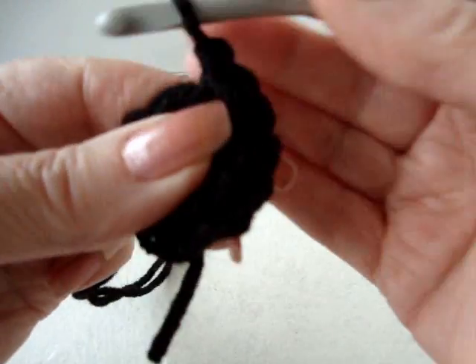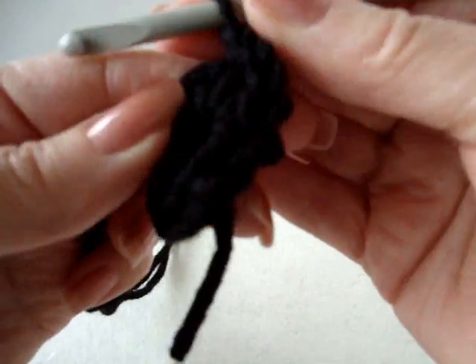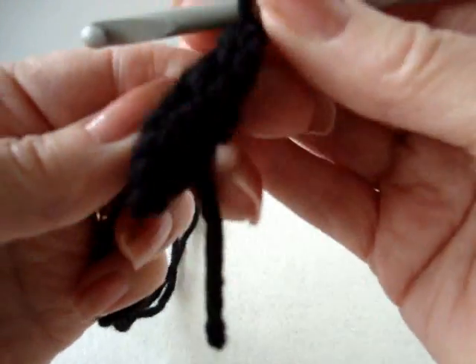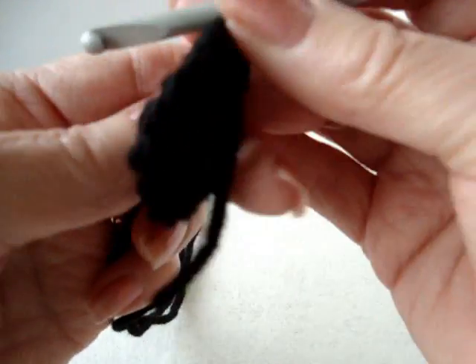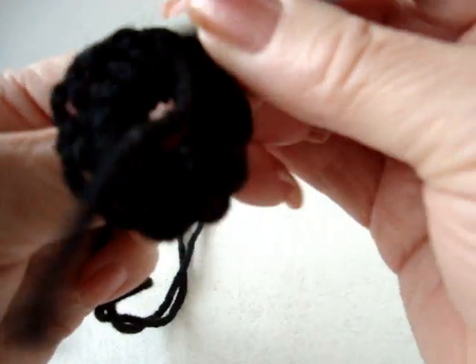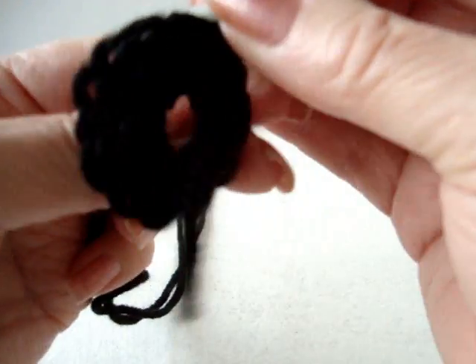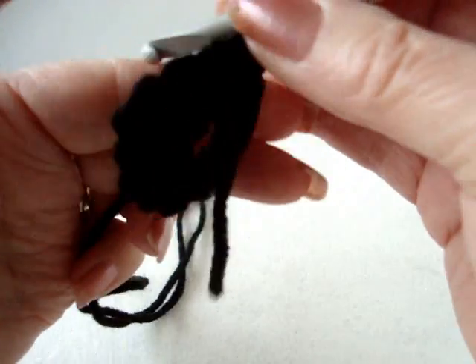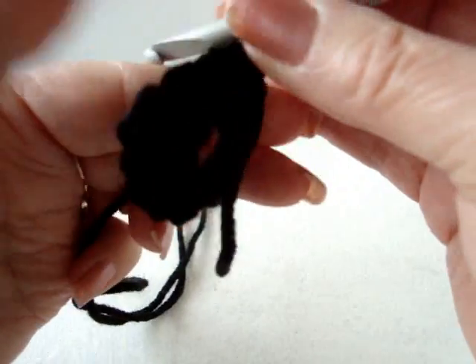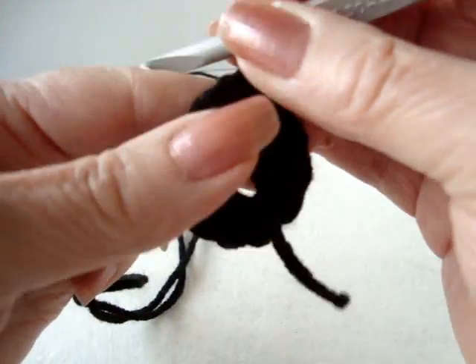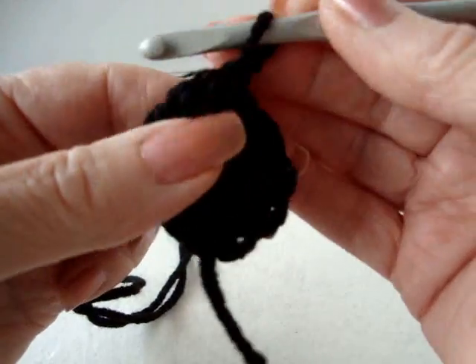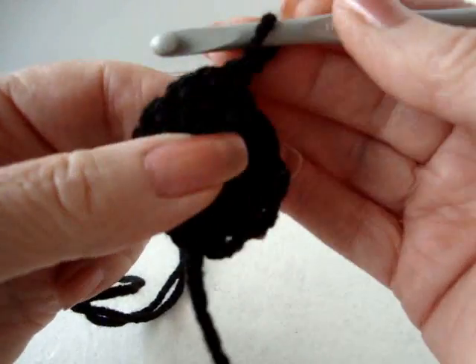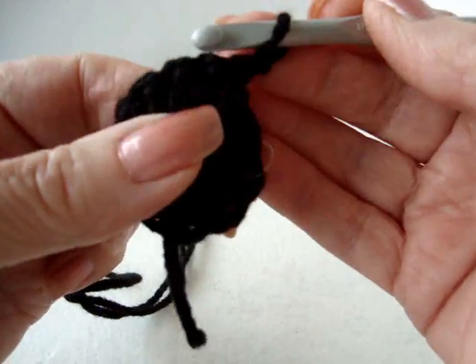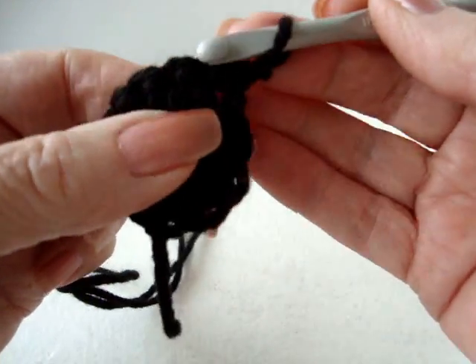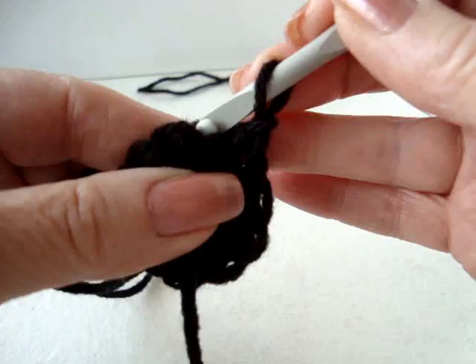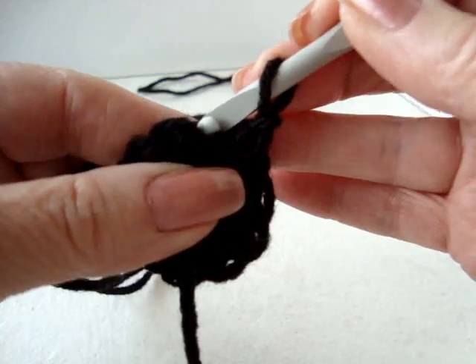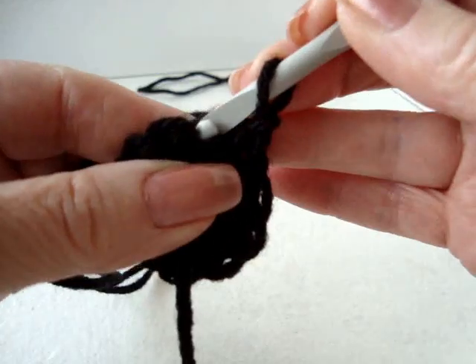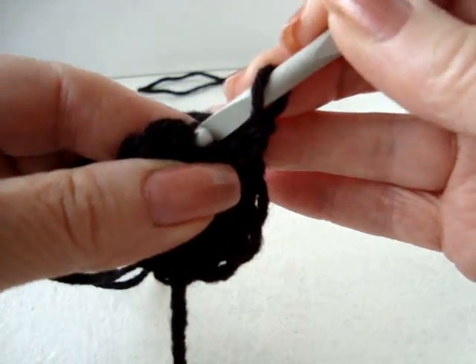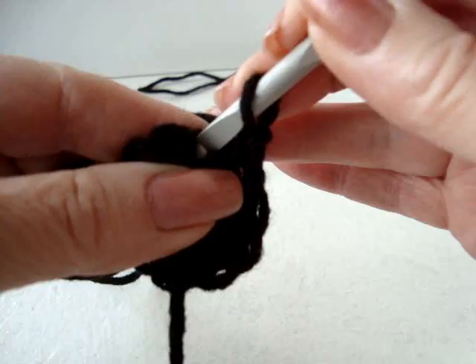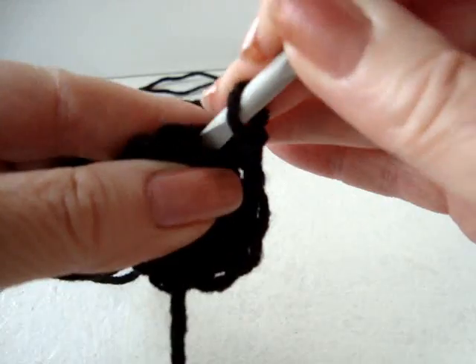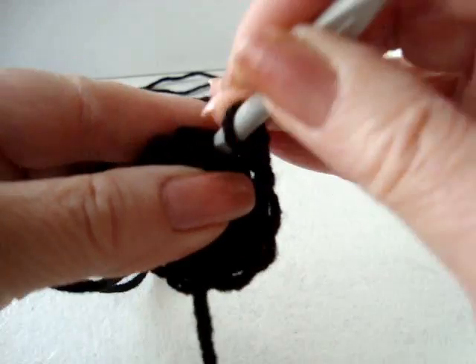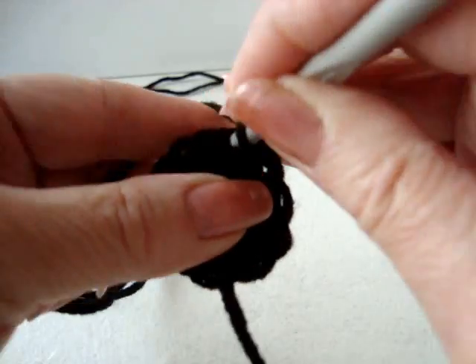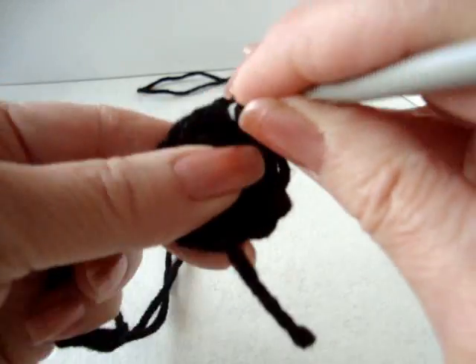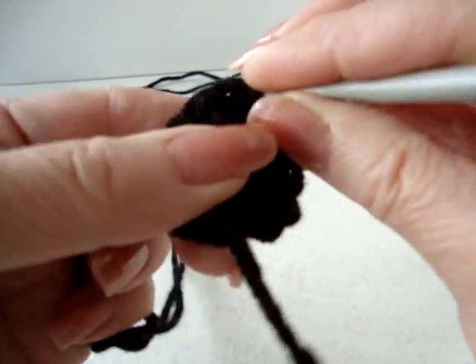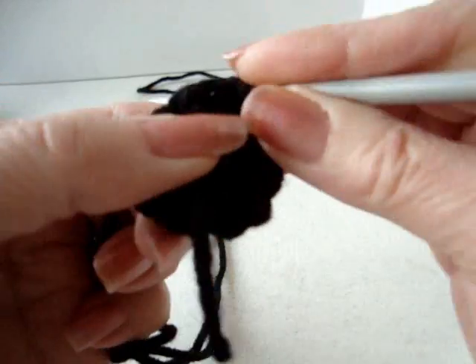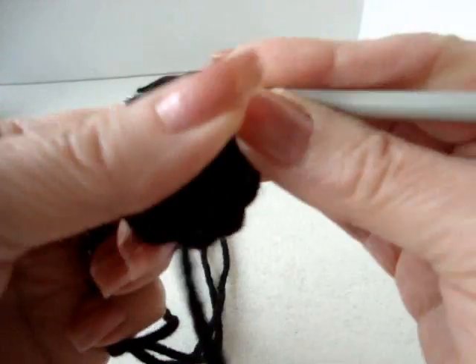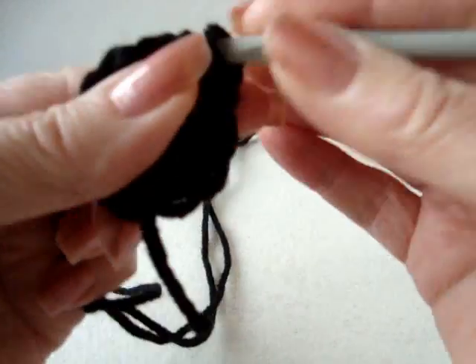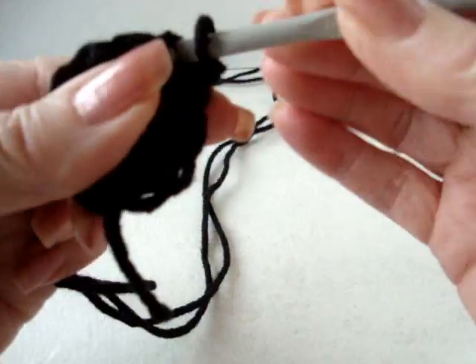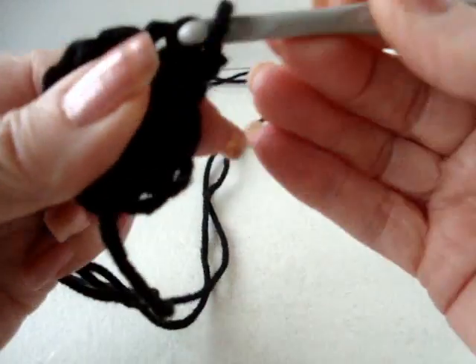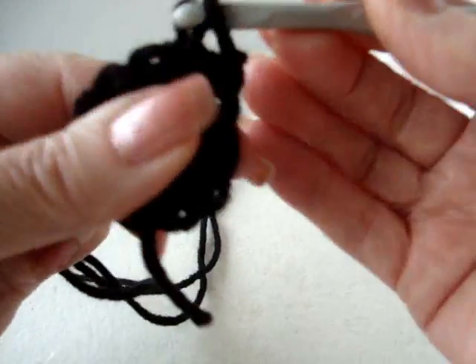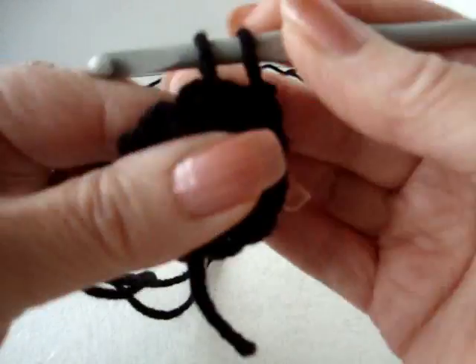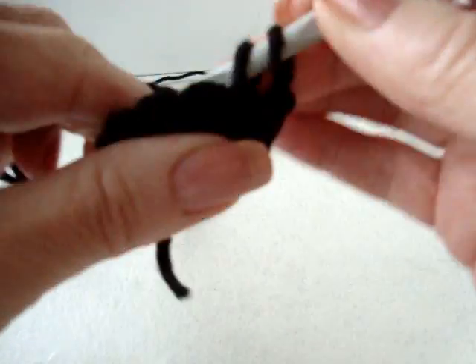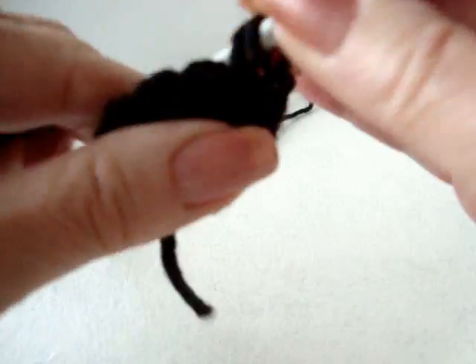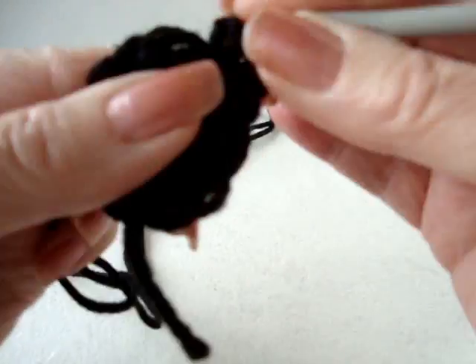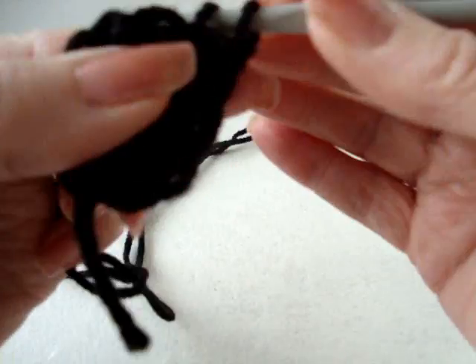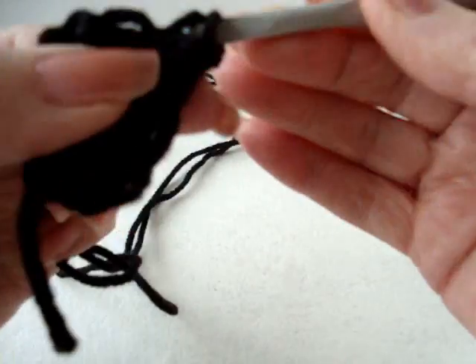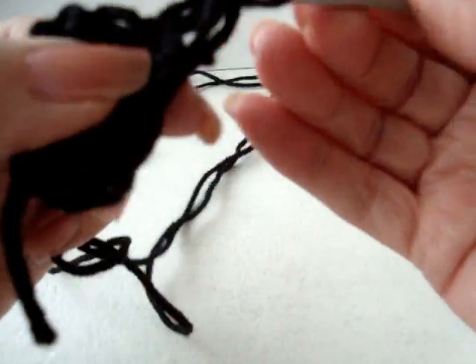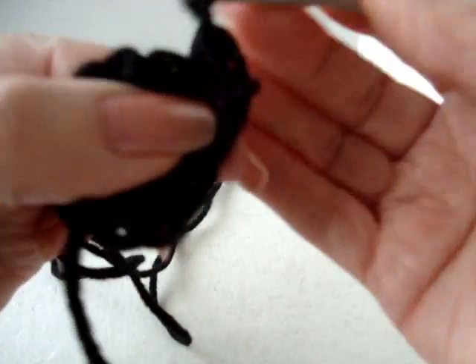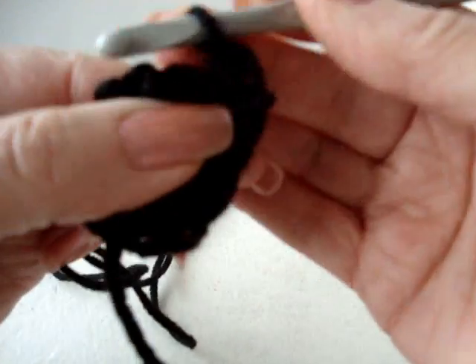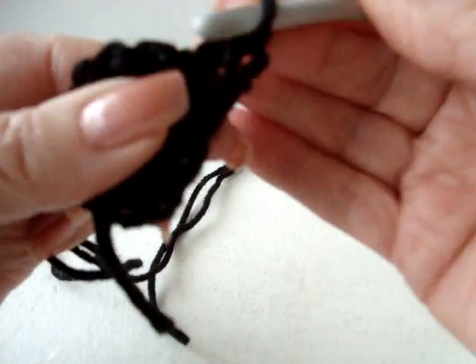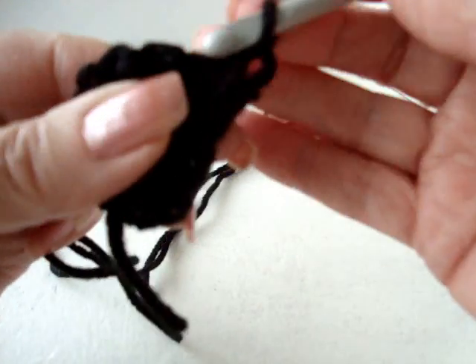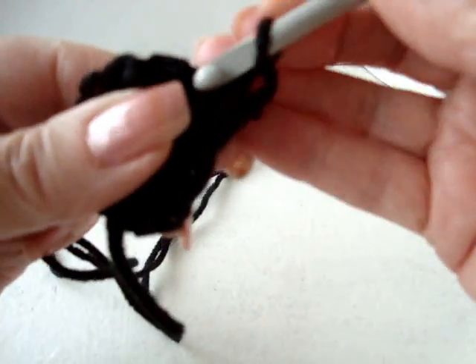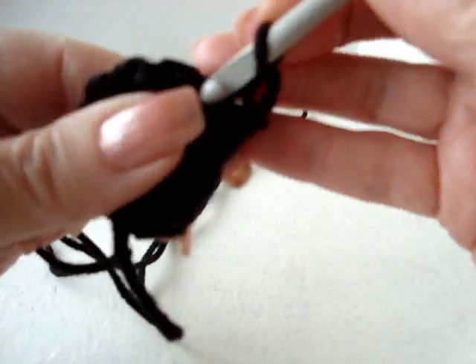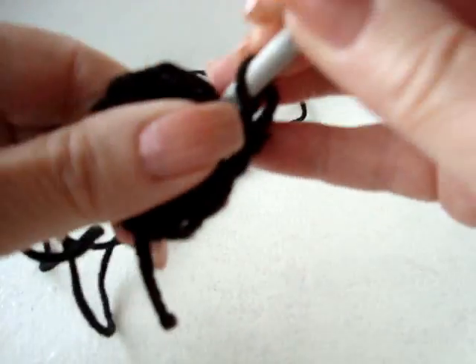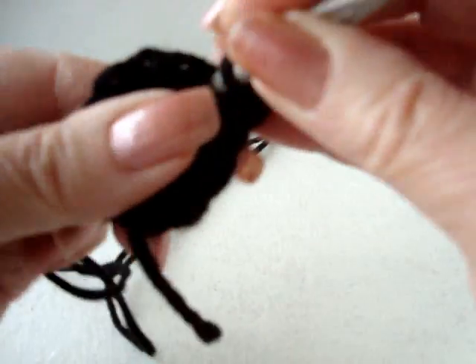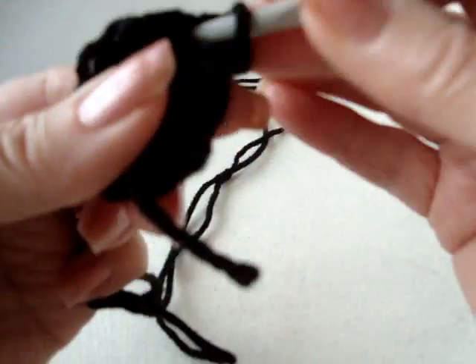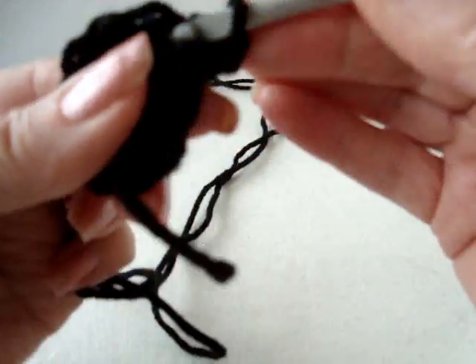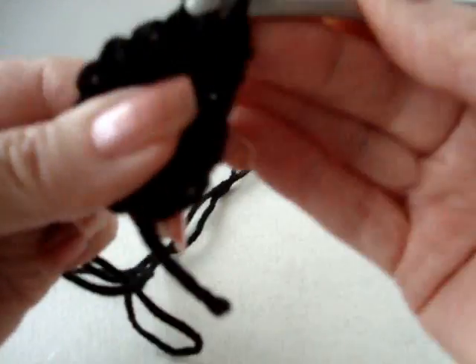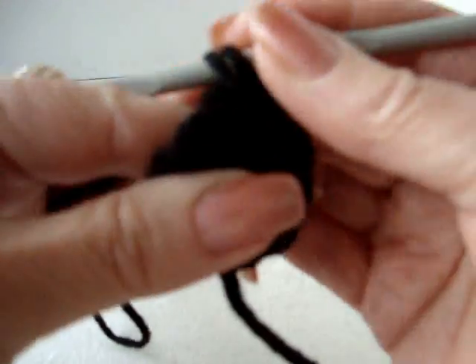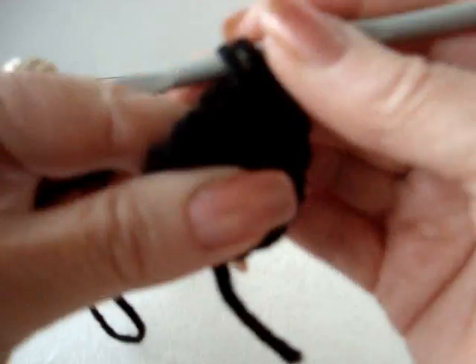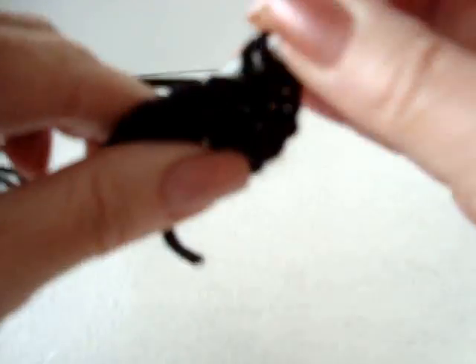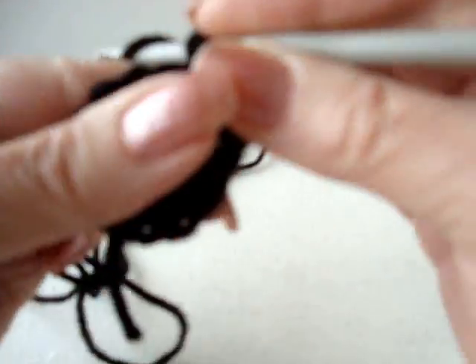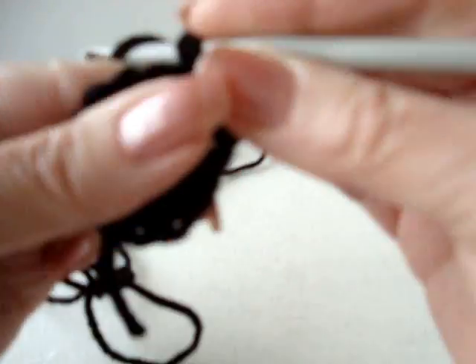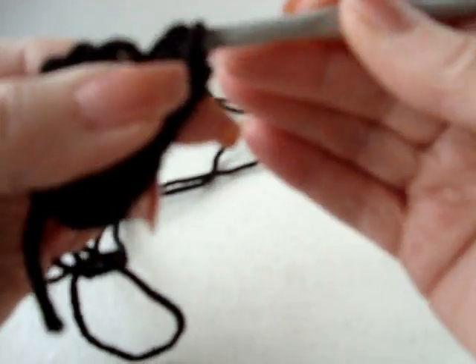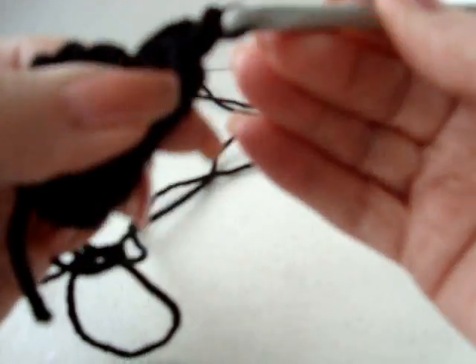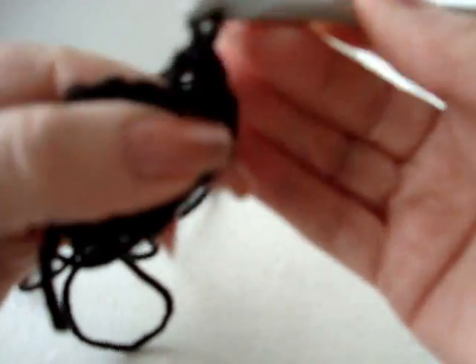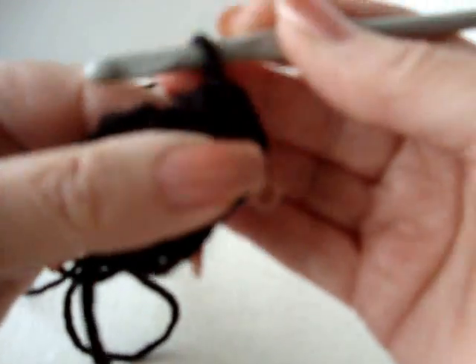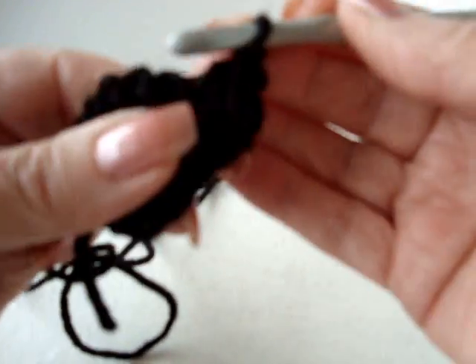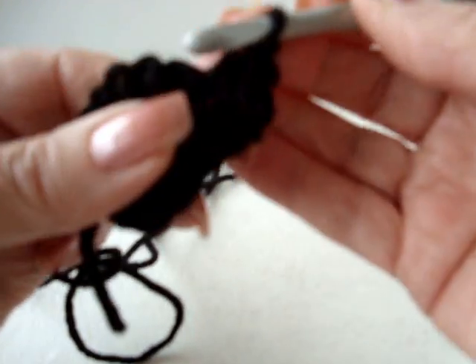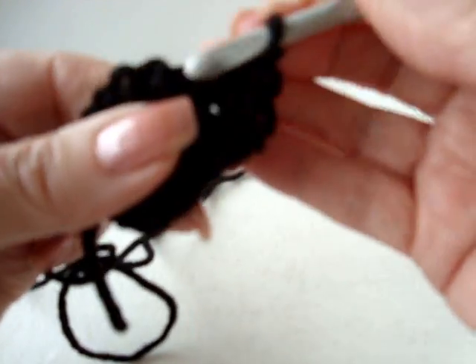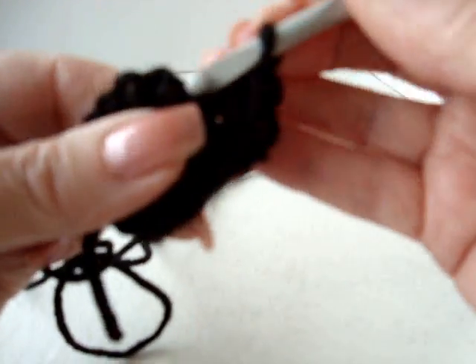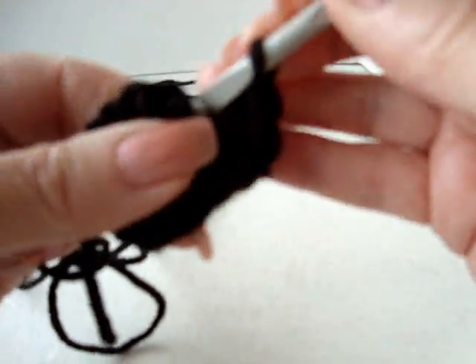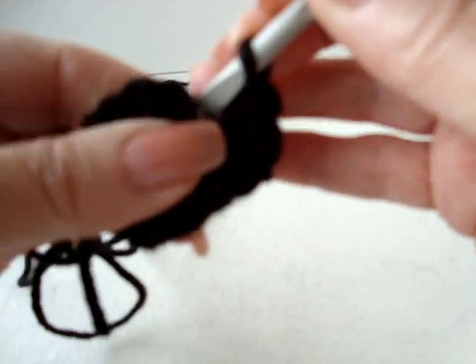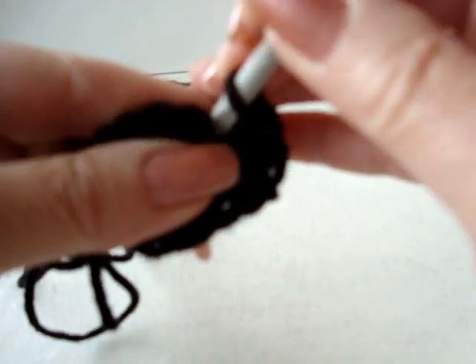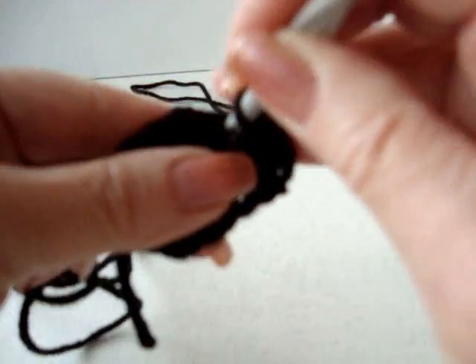Chain 1 and turn. Make 2 single crochet in every stitch around and you should have 24 stitches.